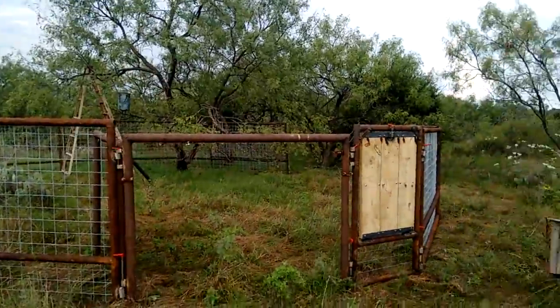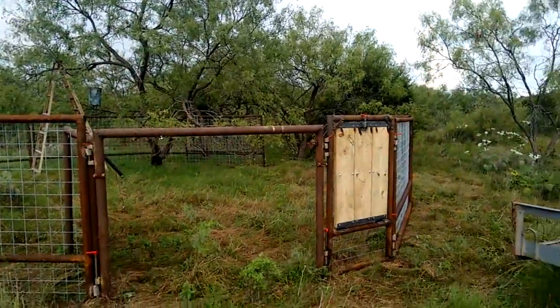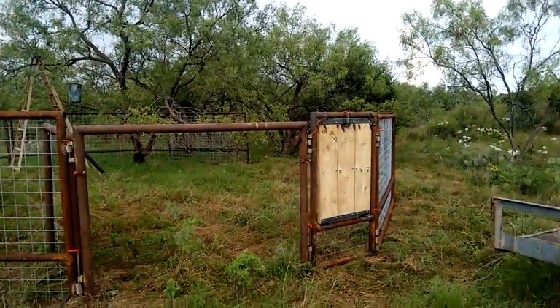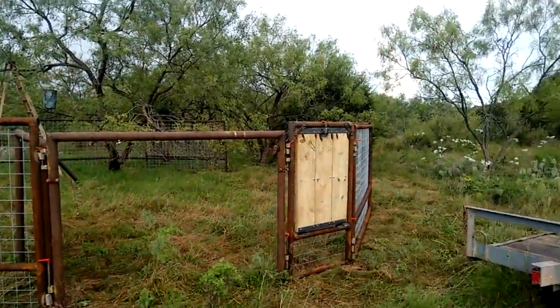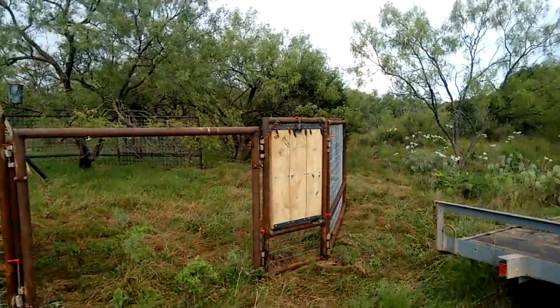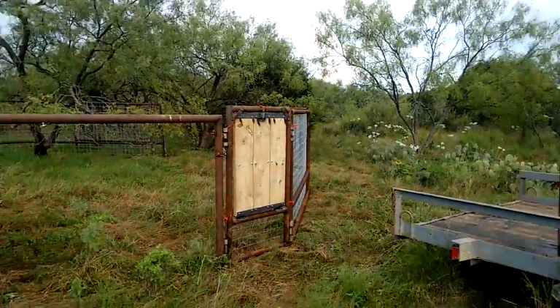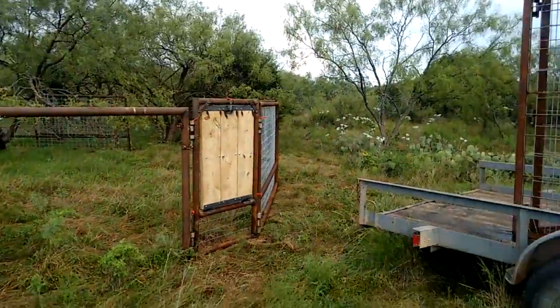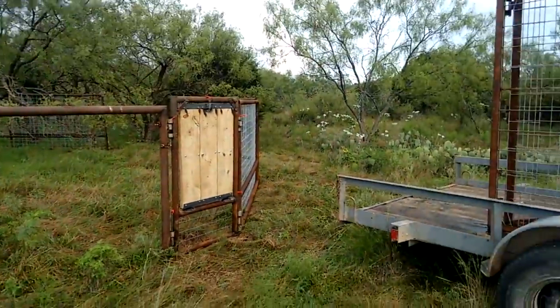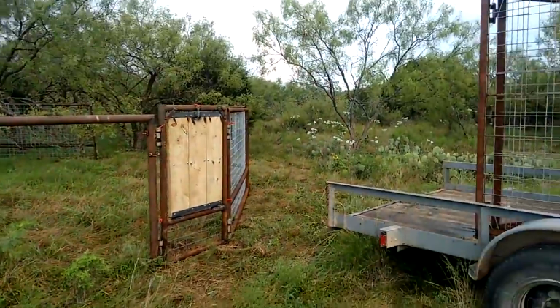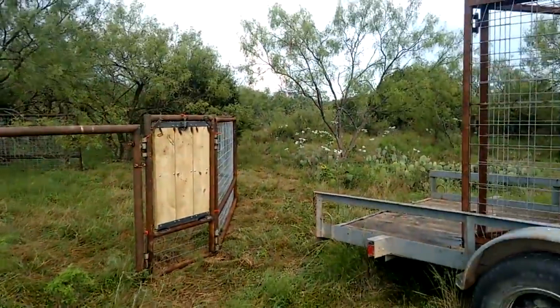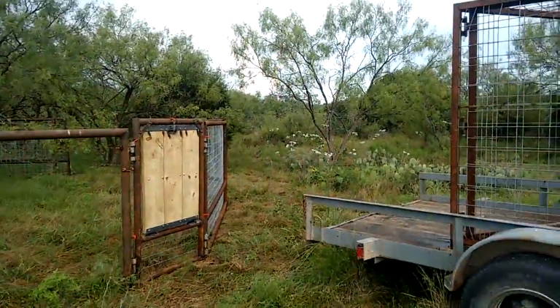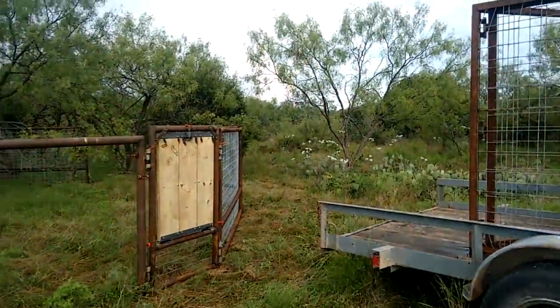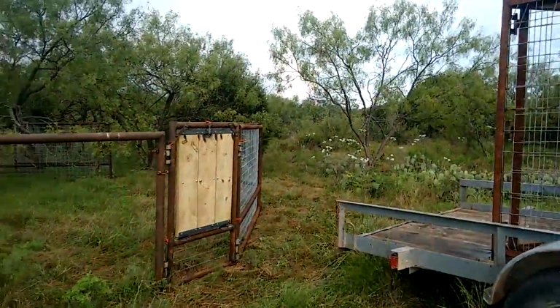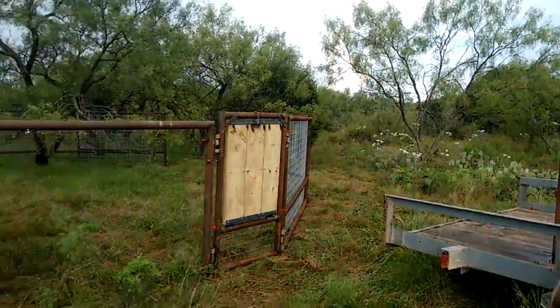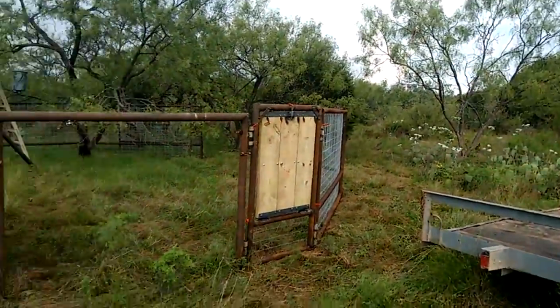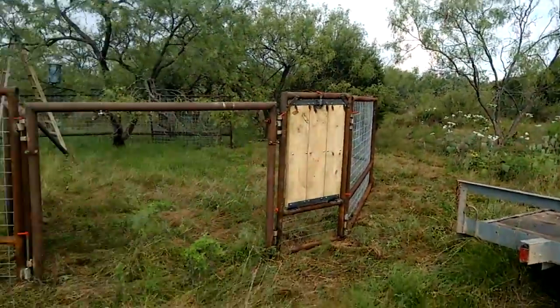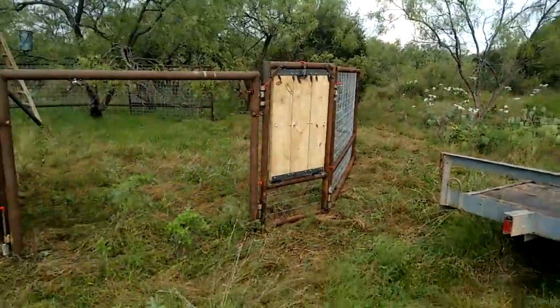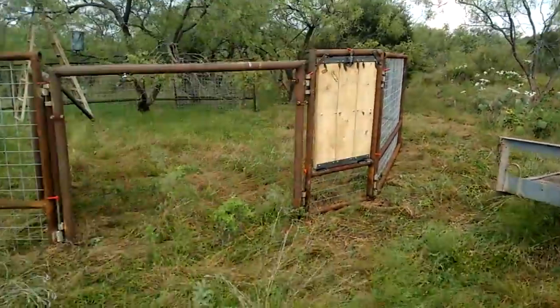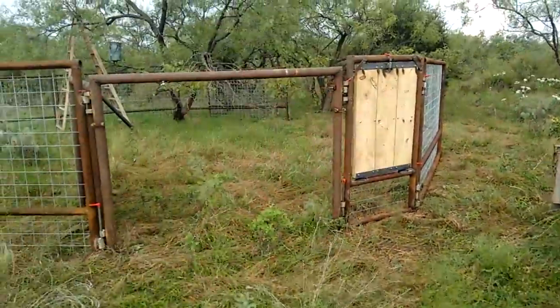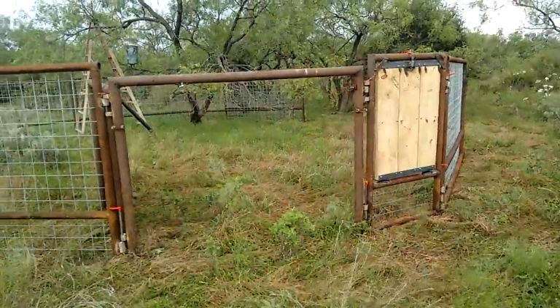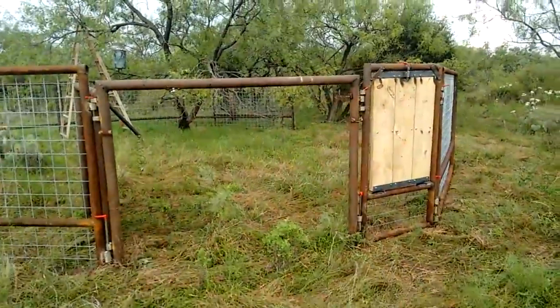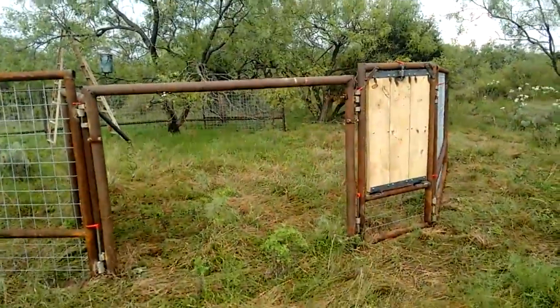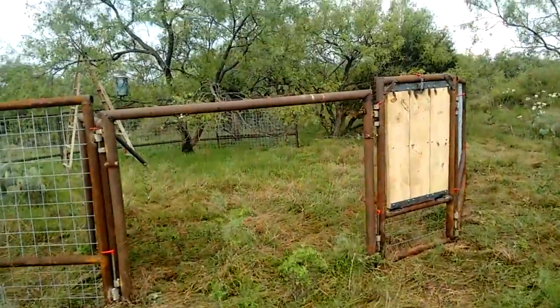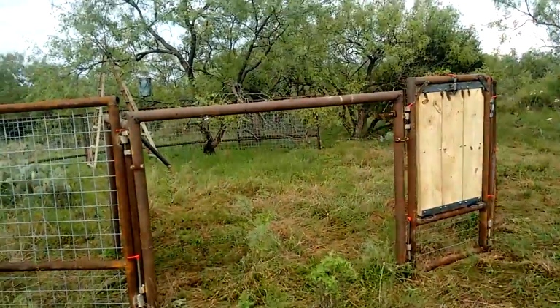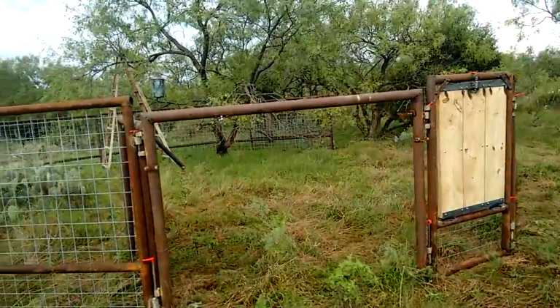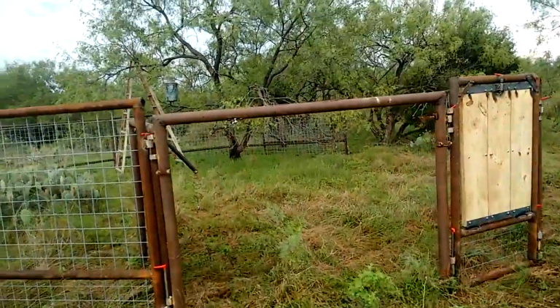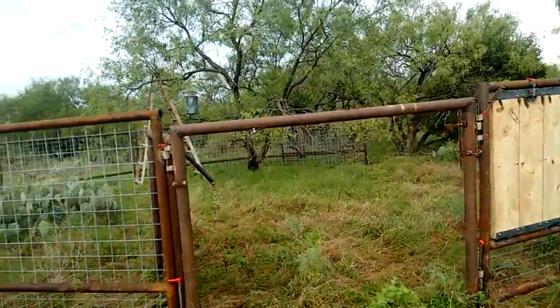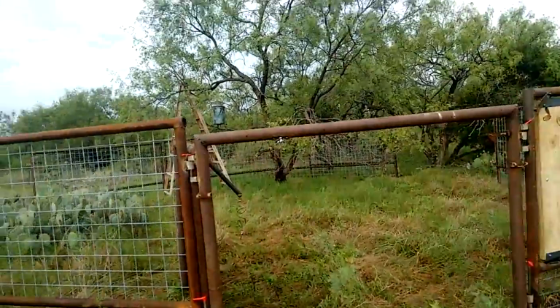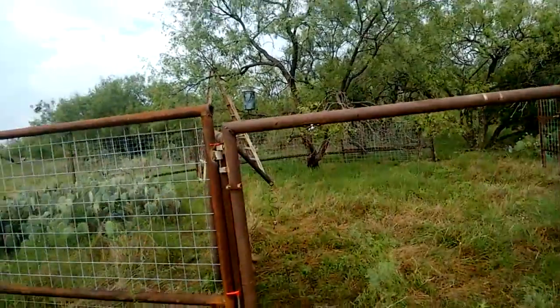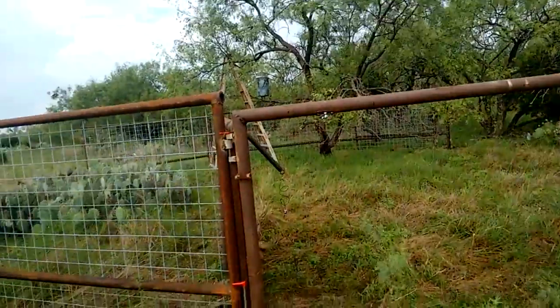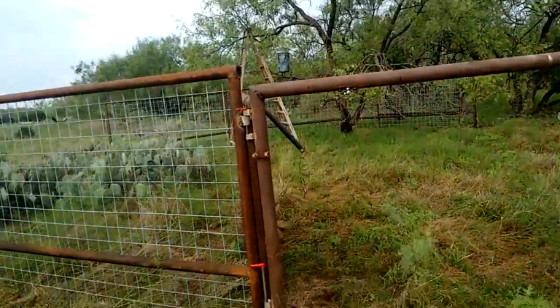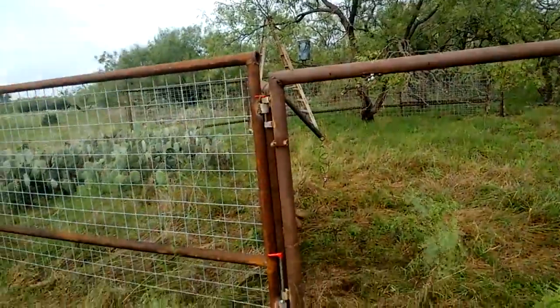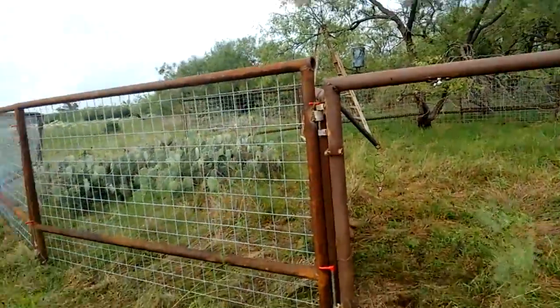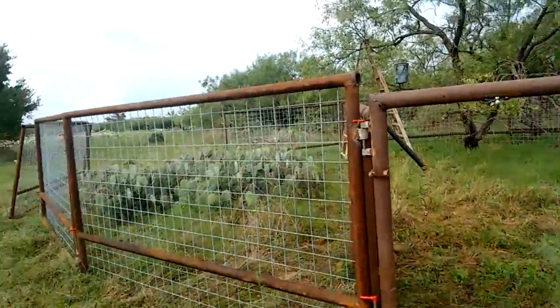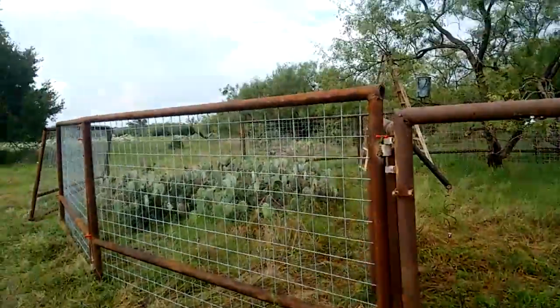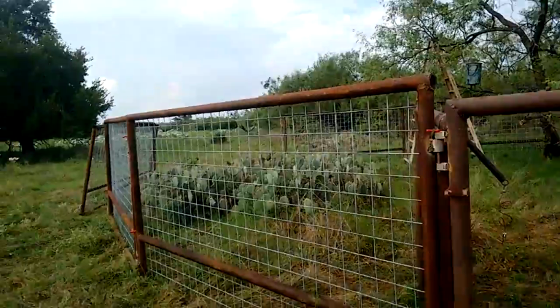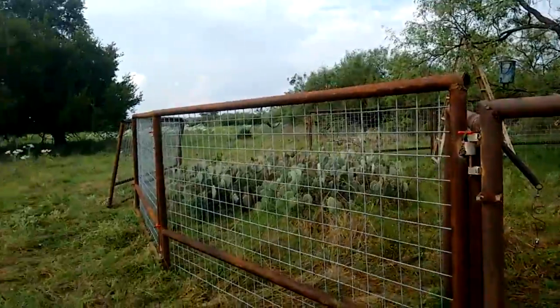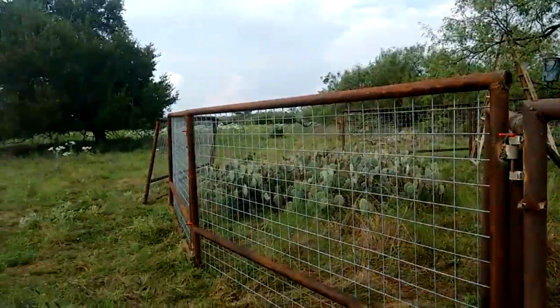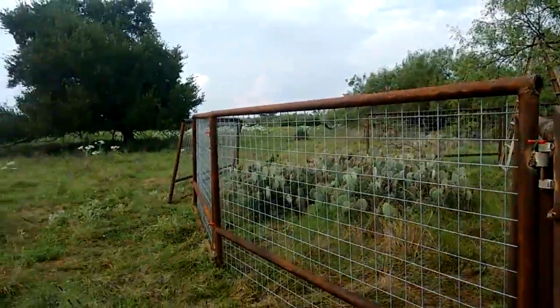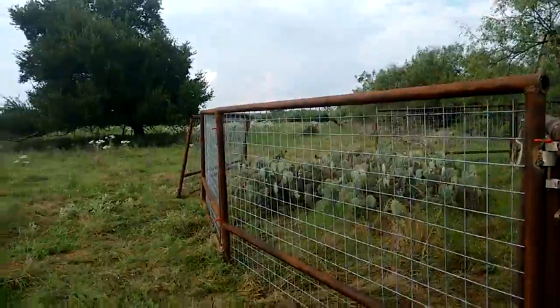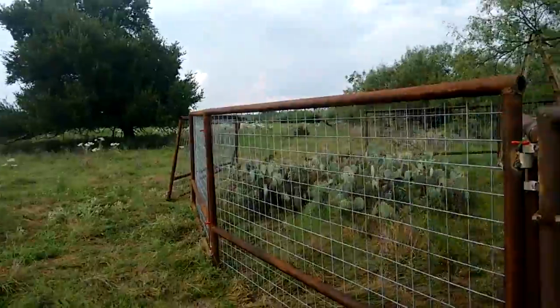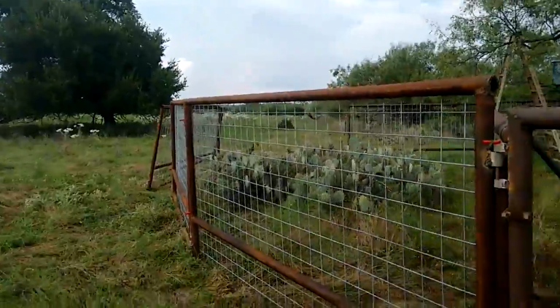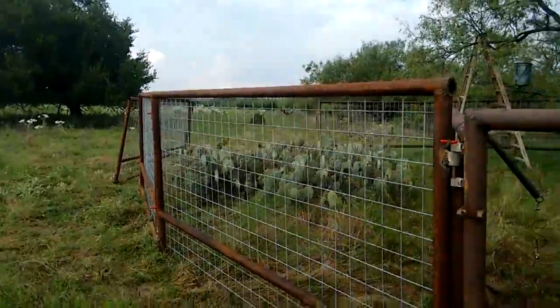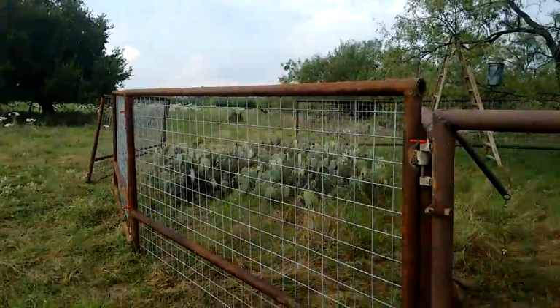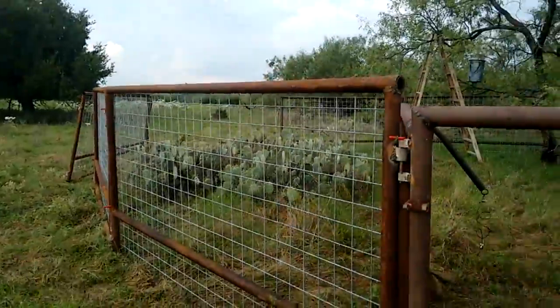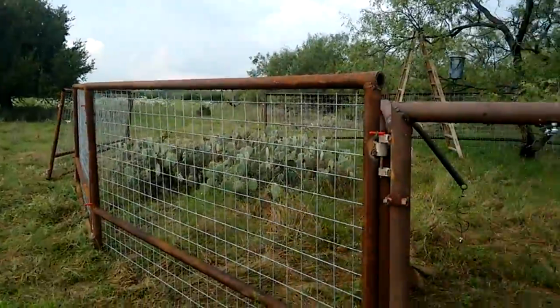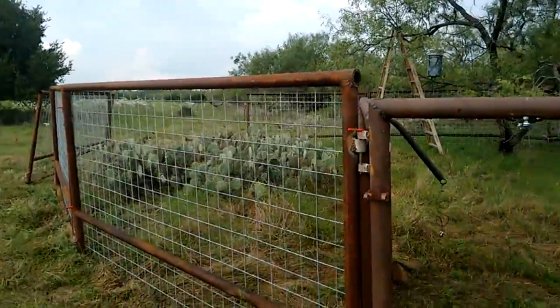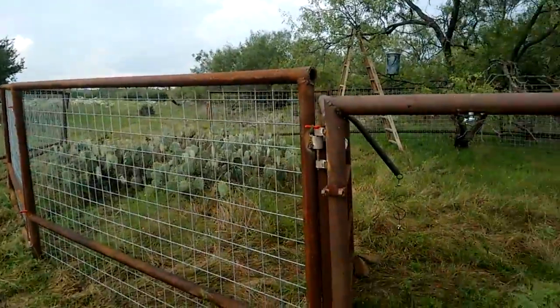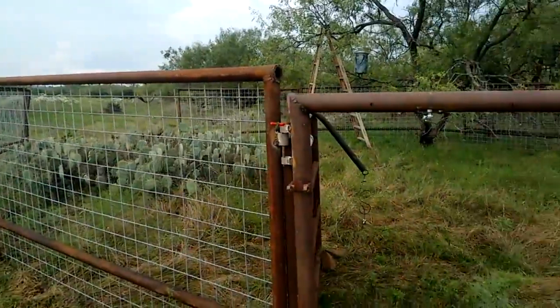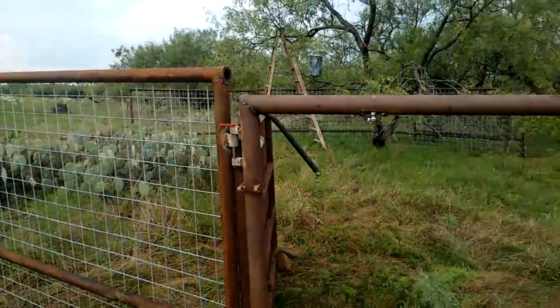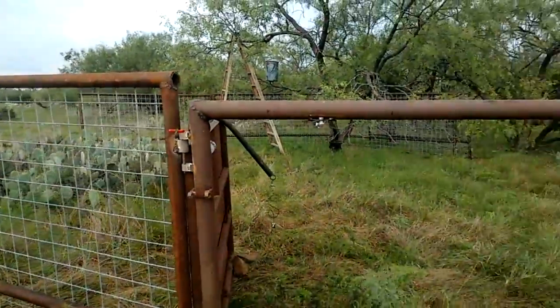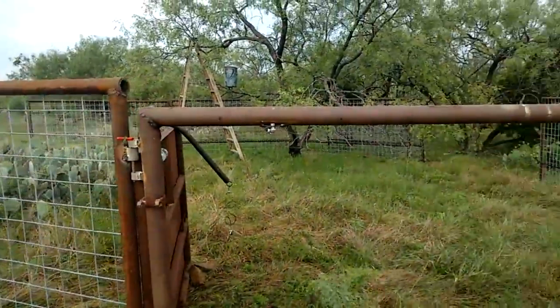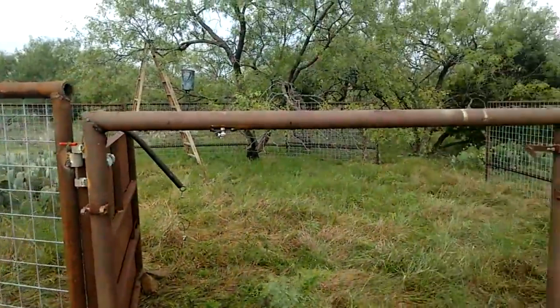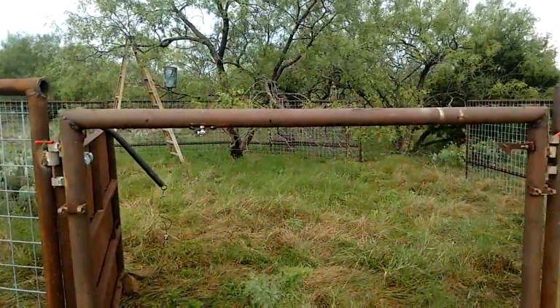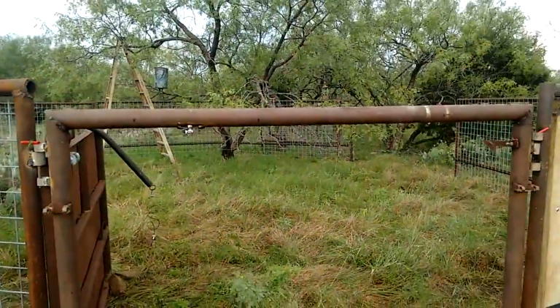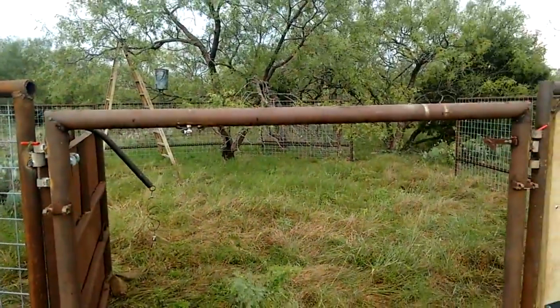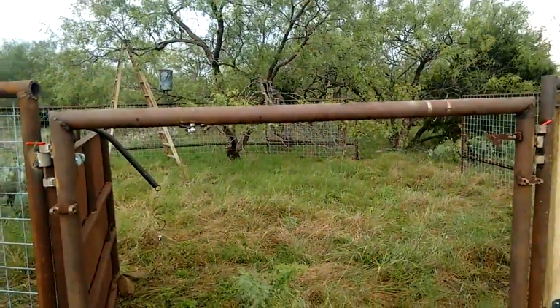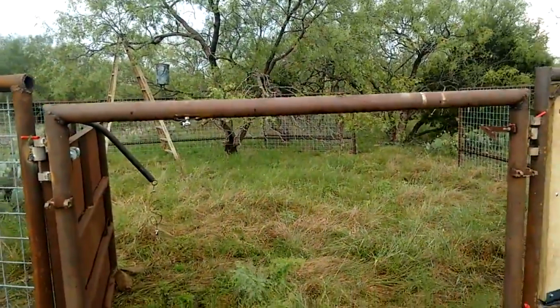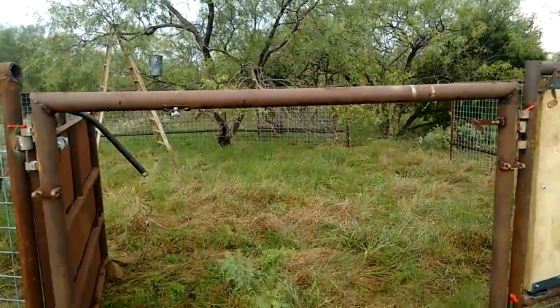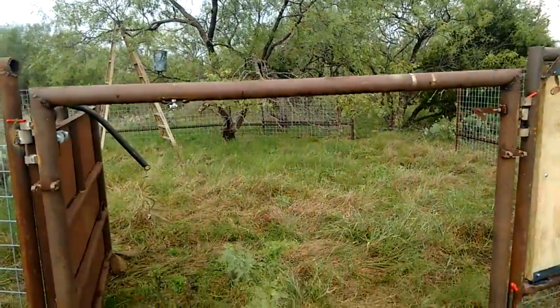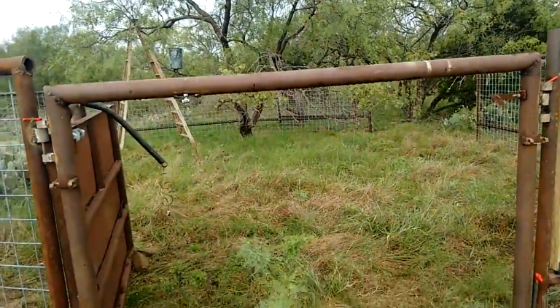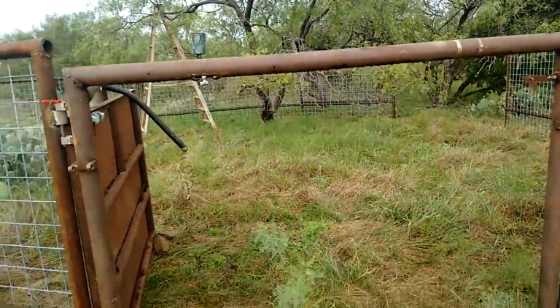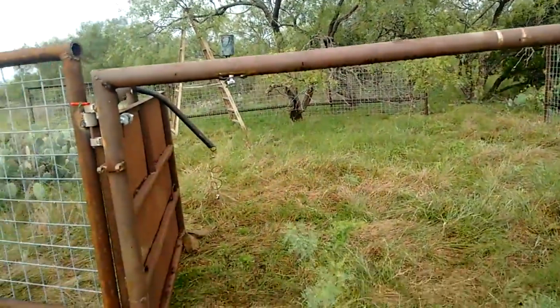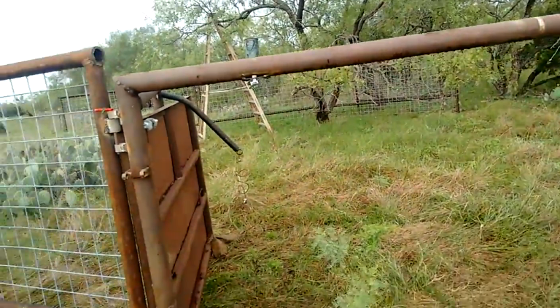Okay, we got this trap put together finally — well, sort of put together. You can walk around a little bit.